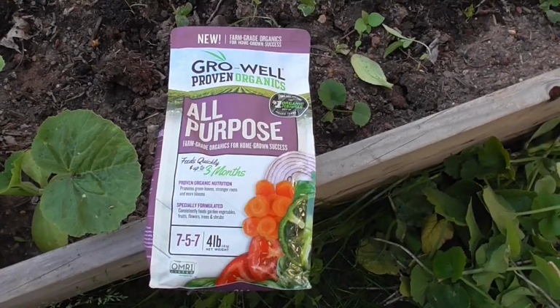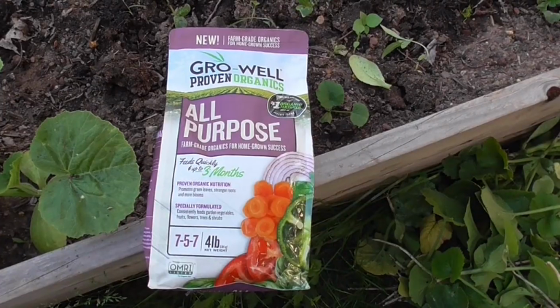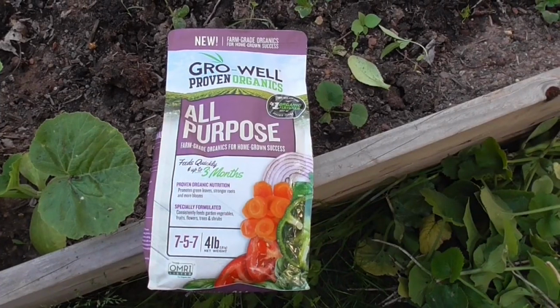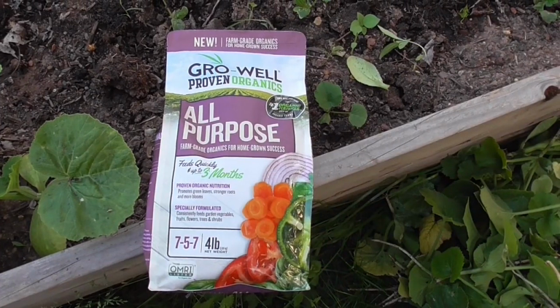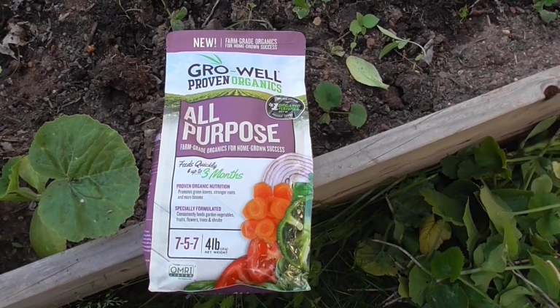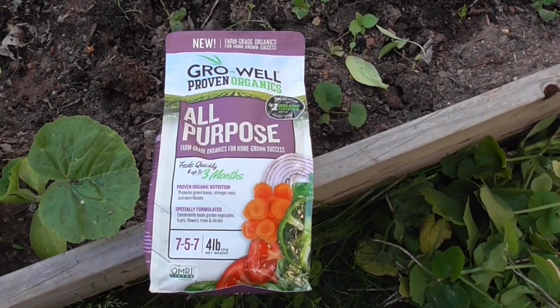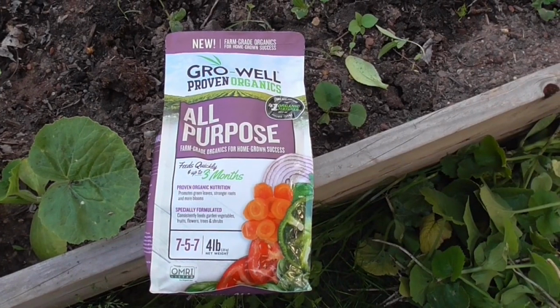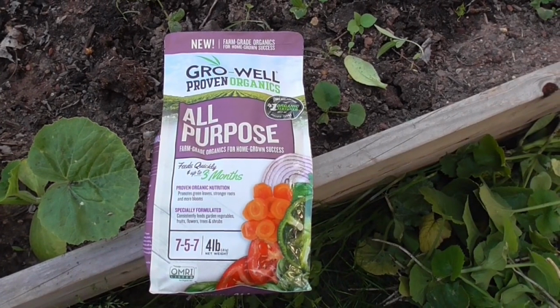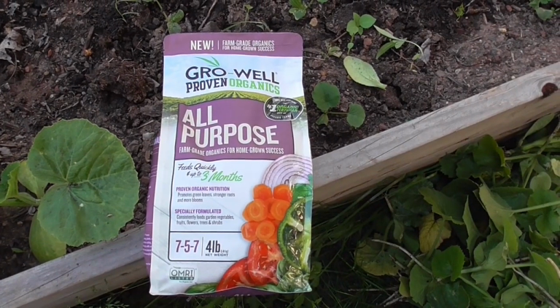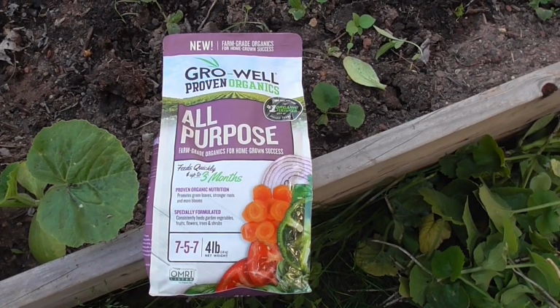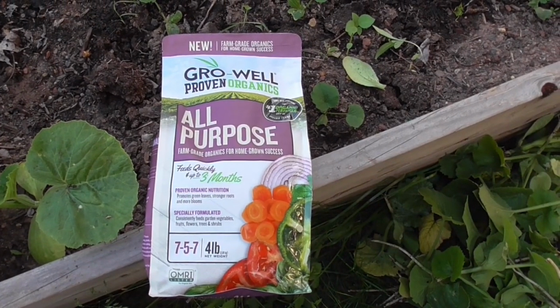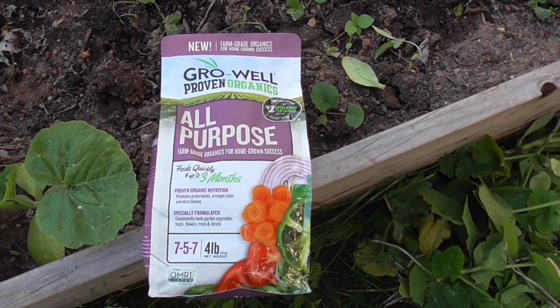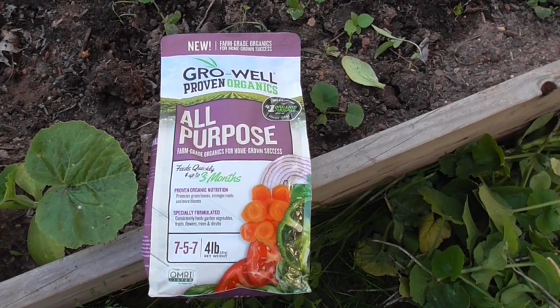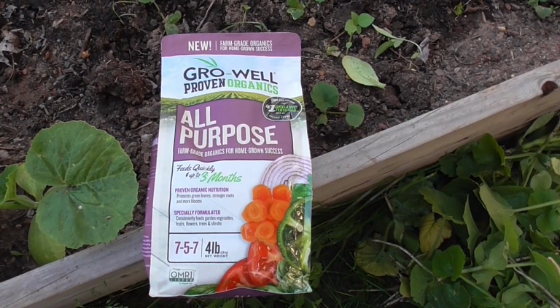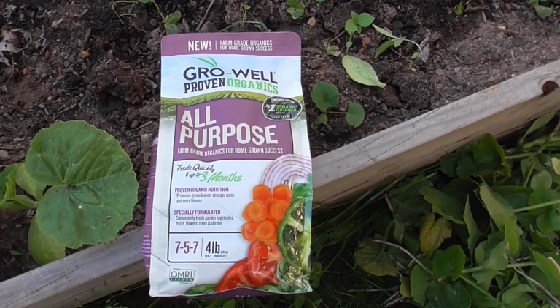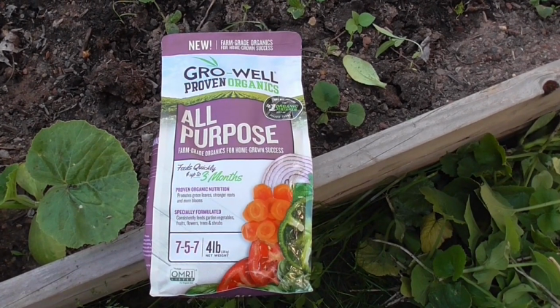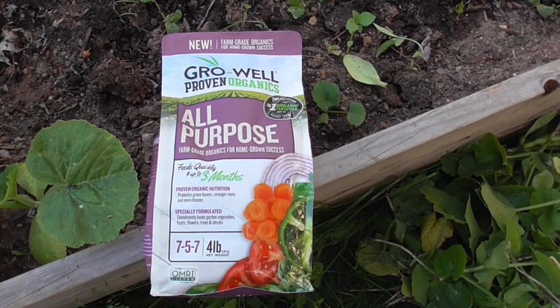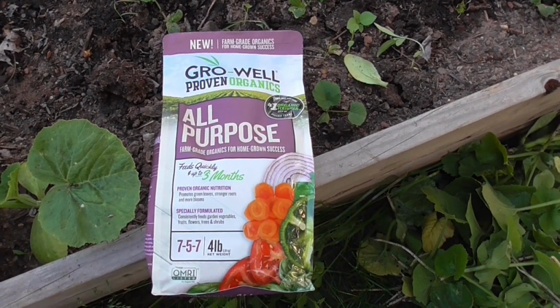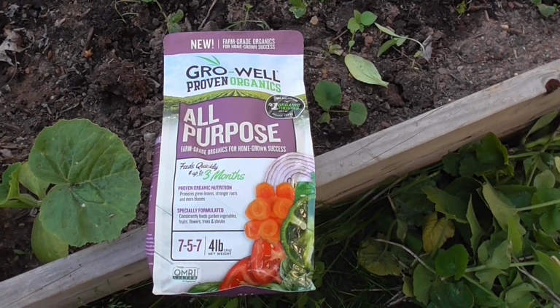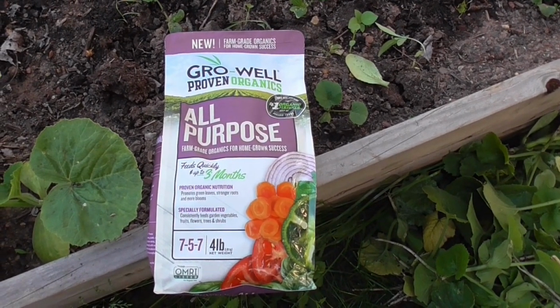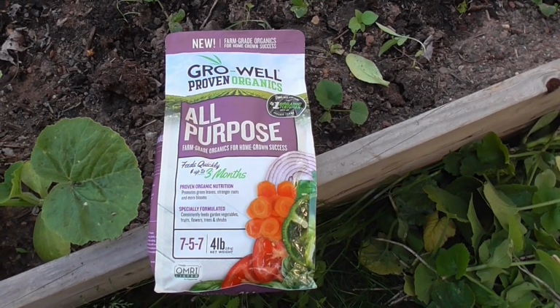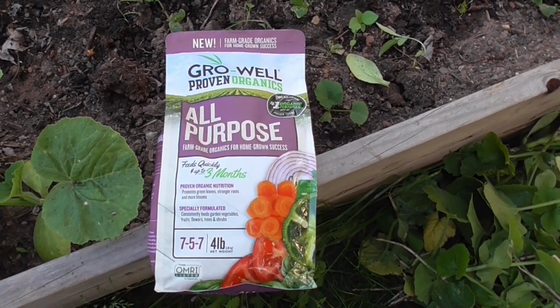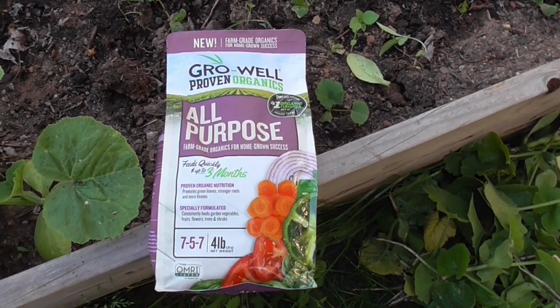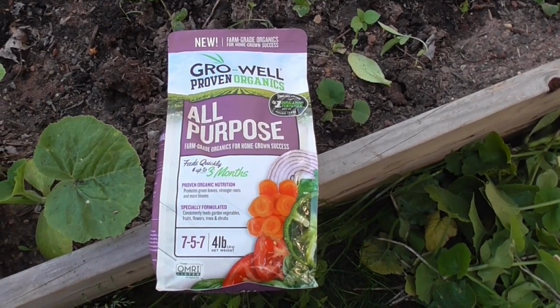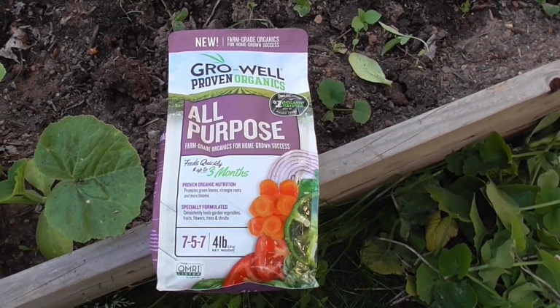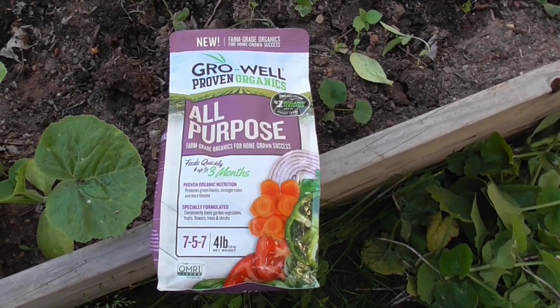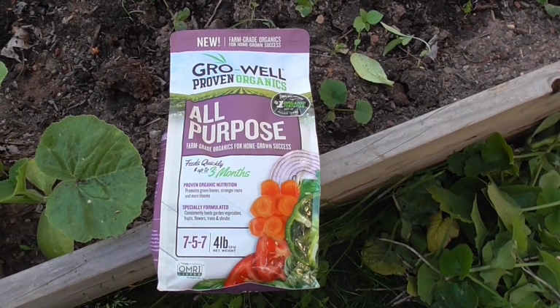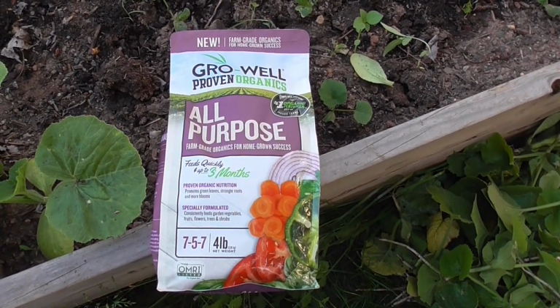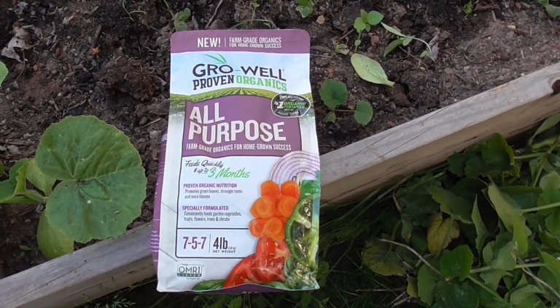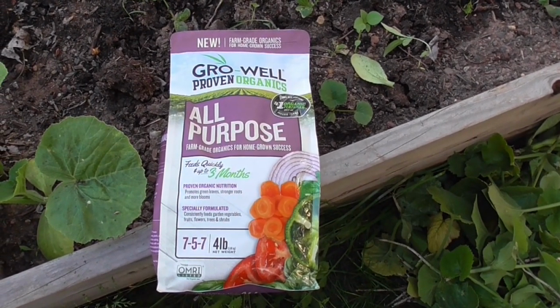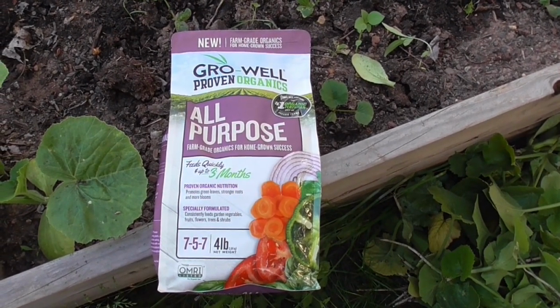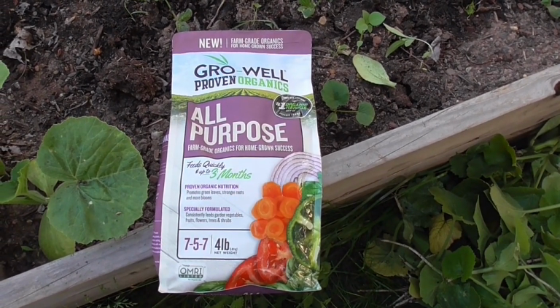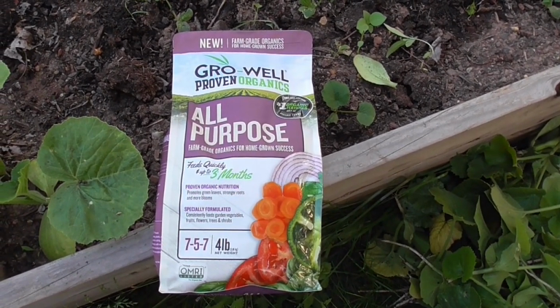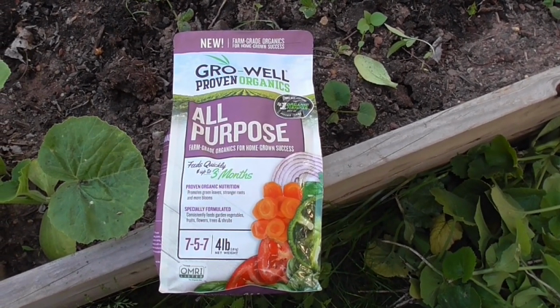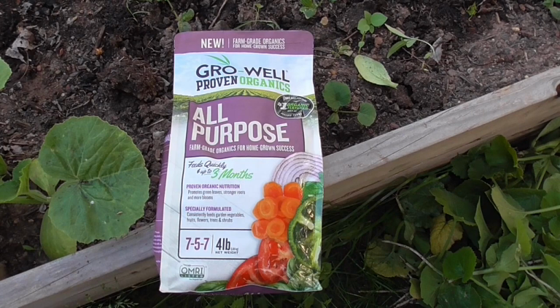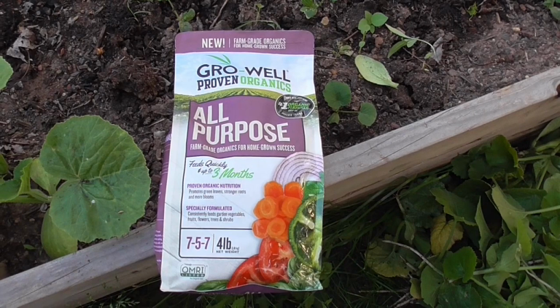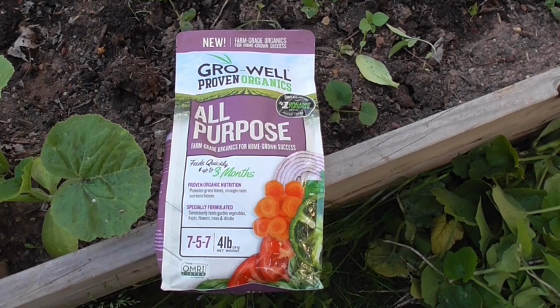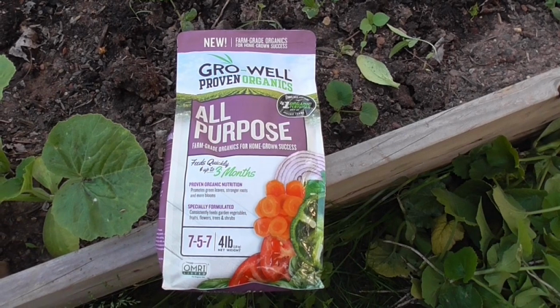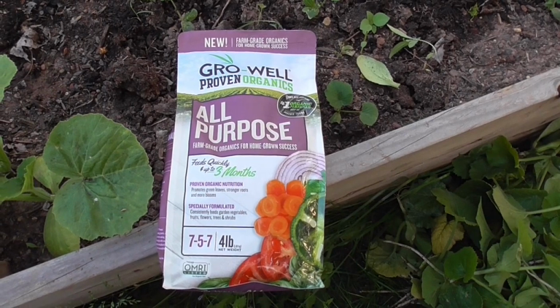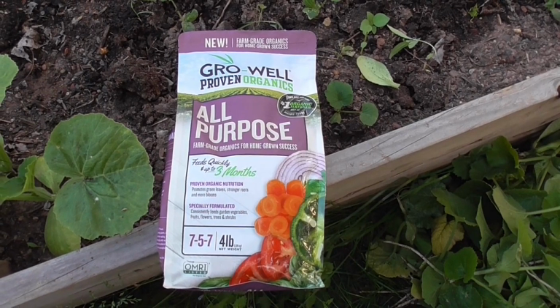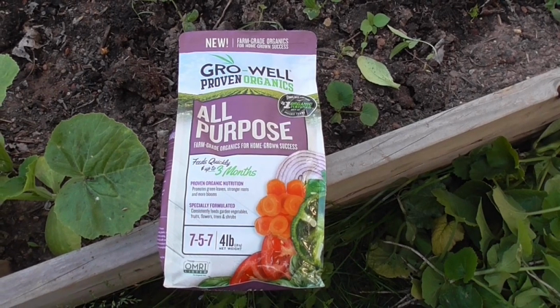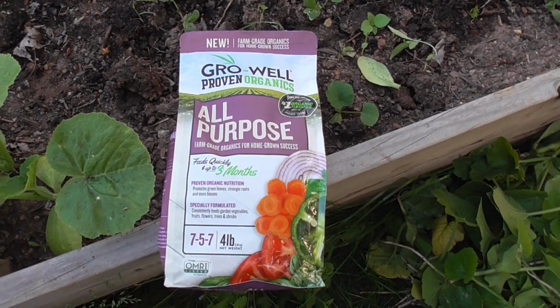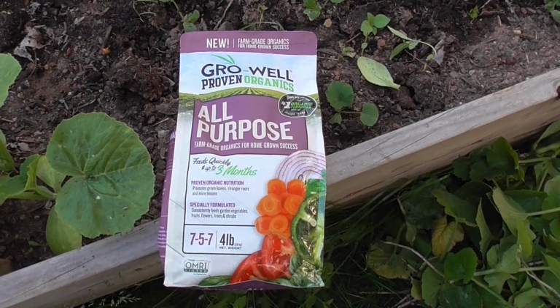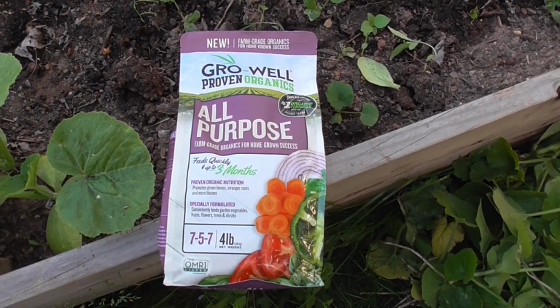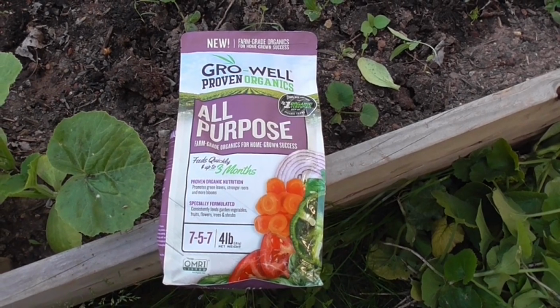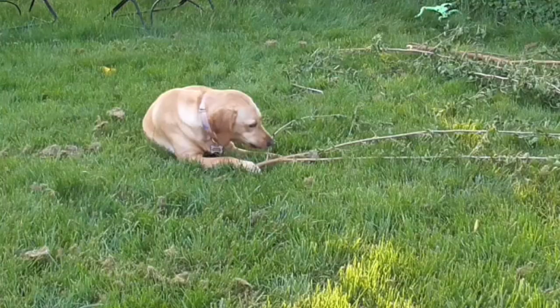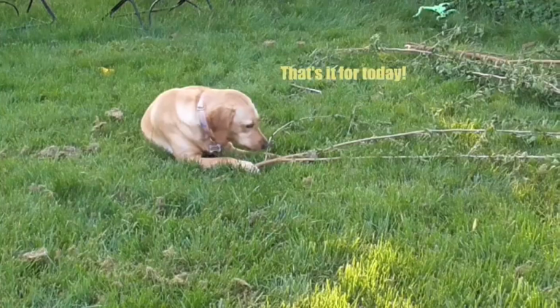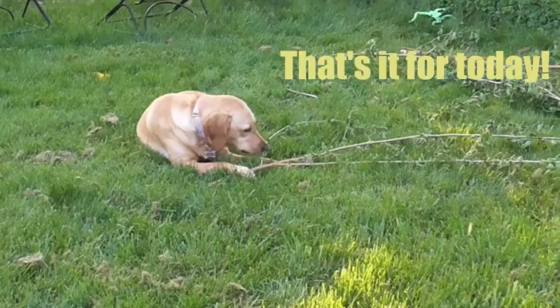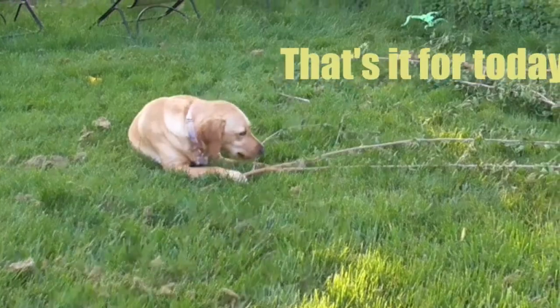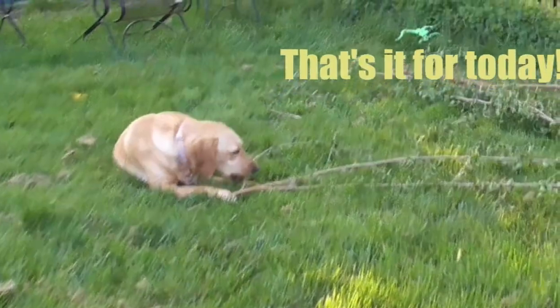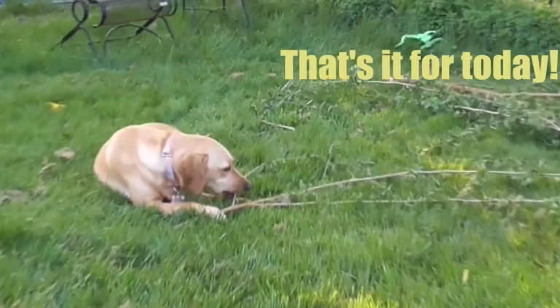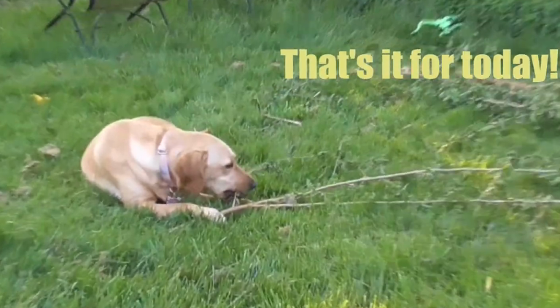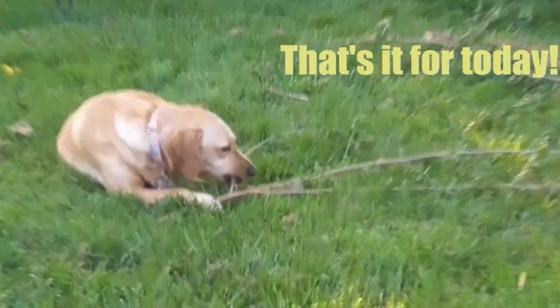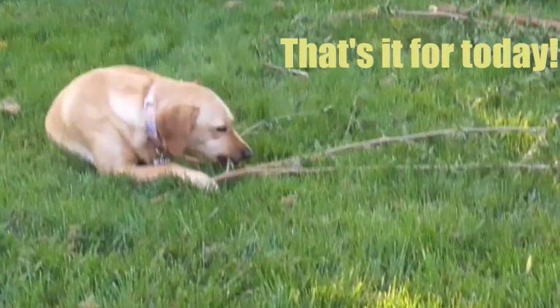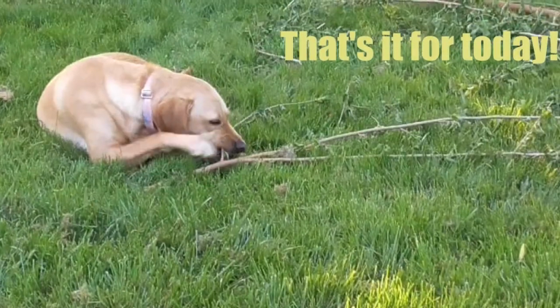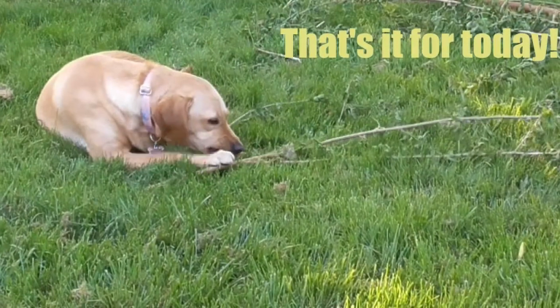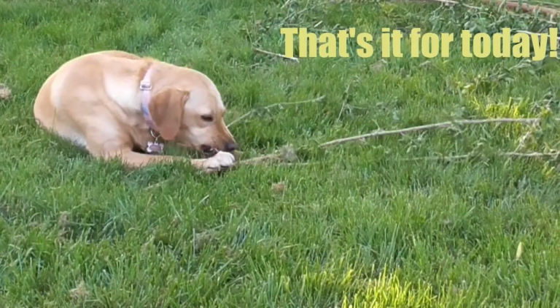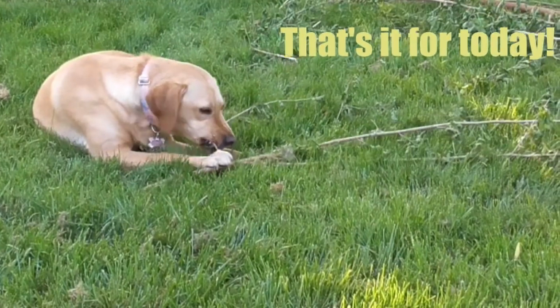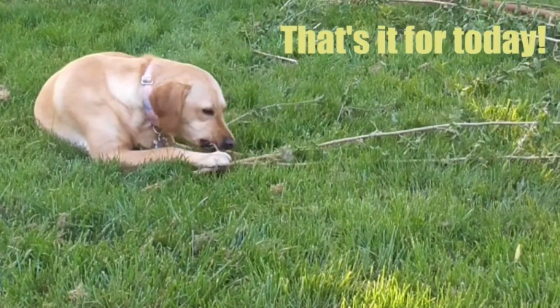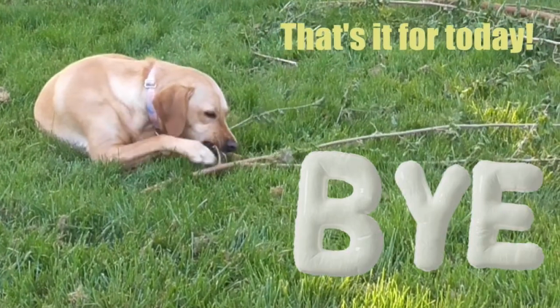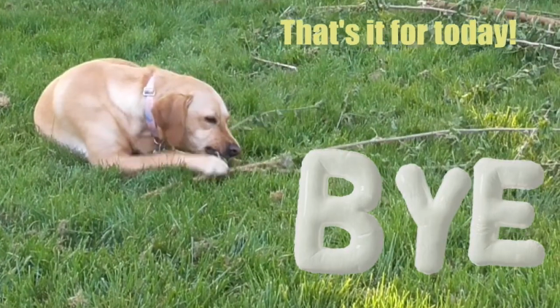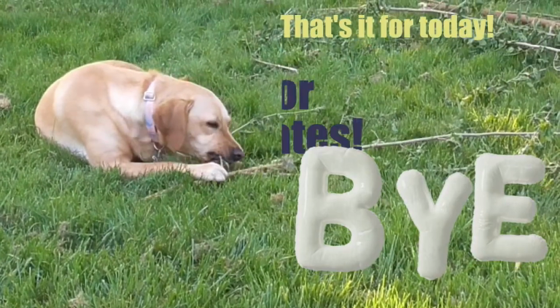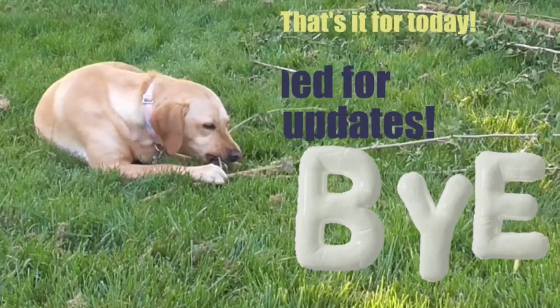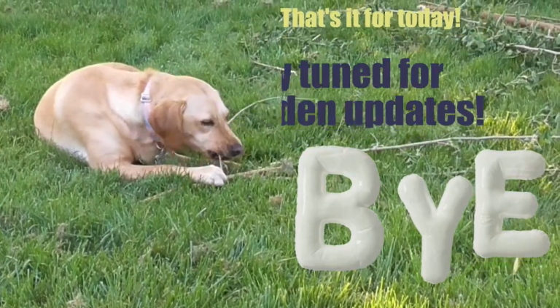I'm going to lightly sprinkle this feeder over both garden beds. Thanks for watching!